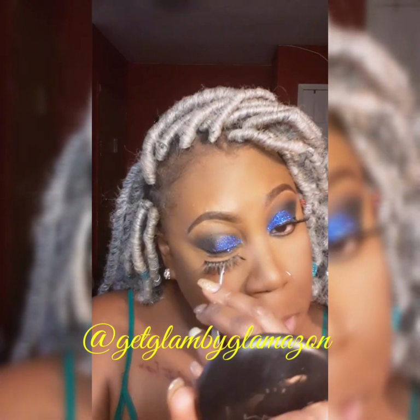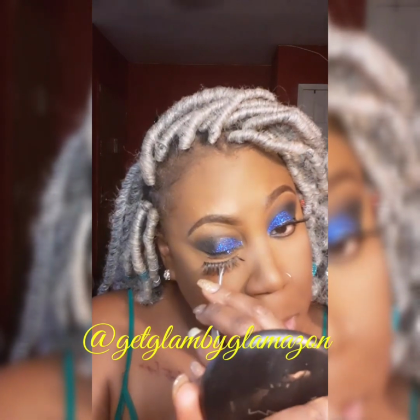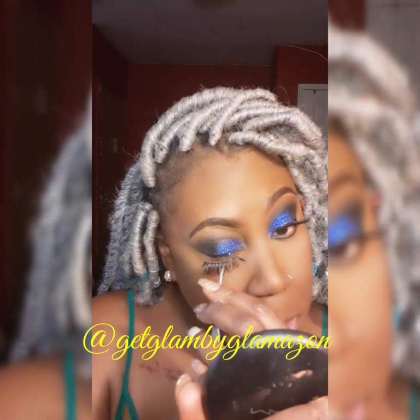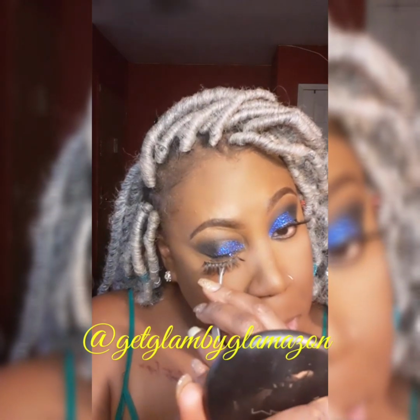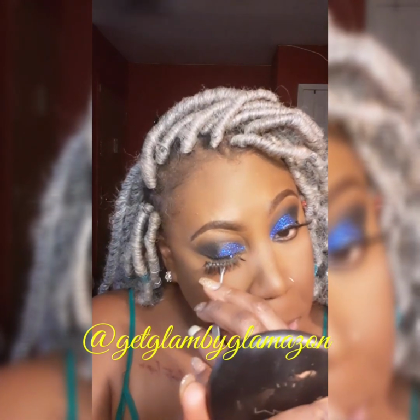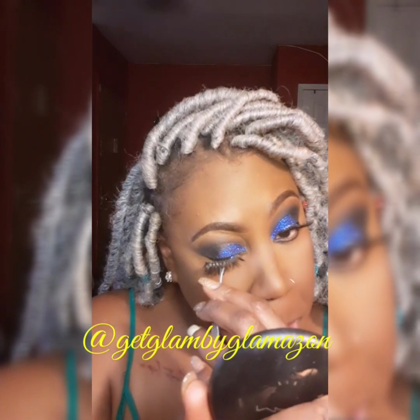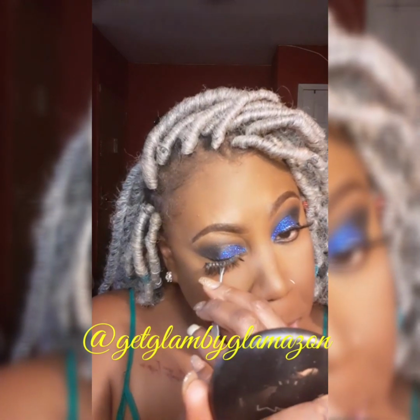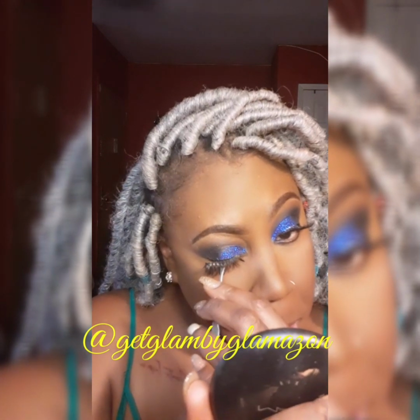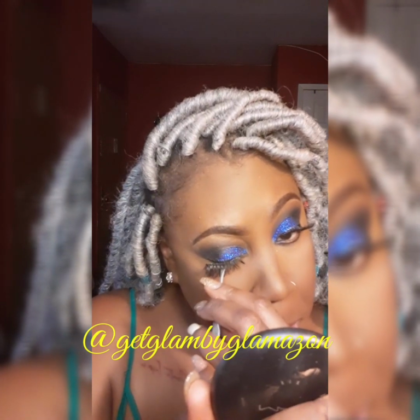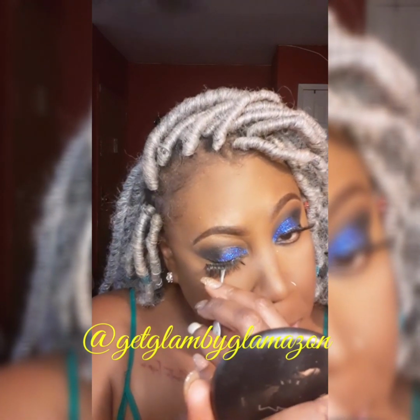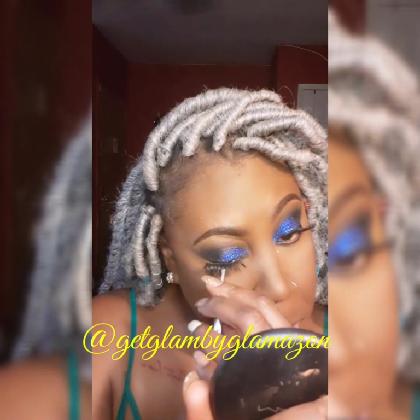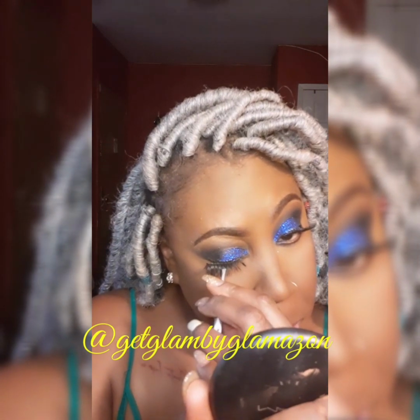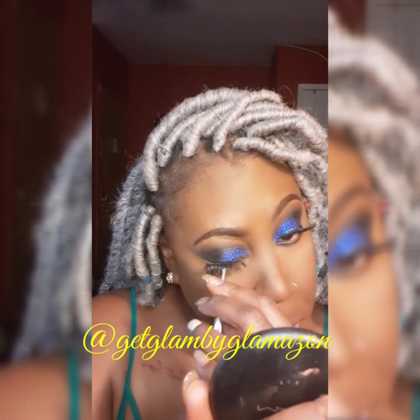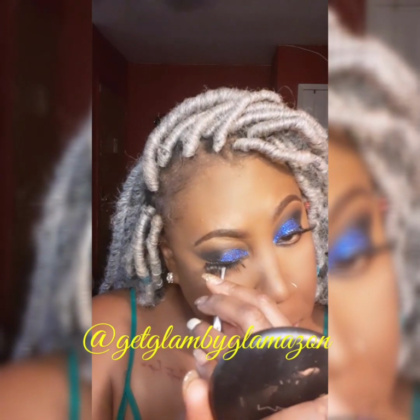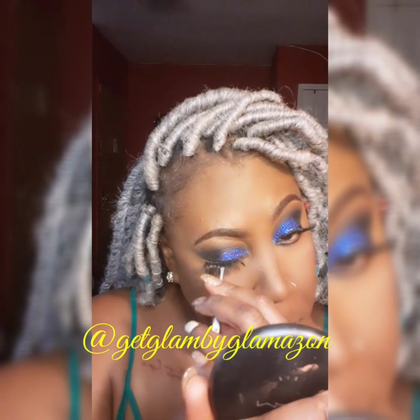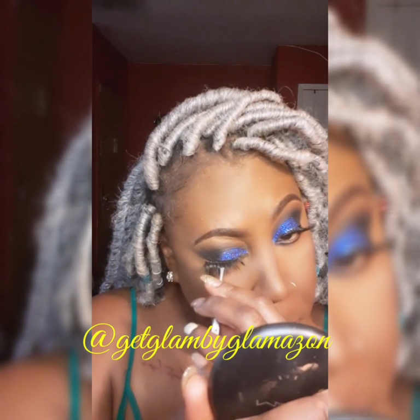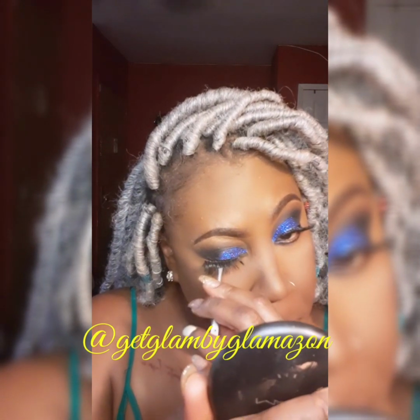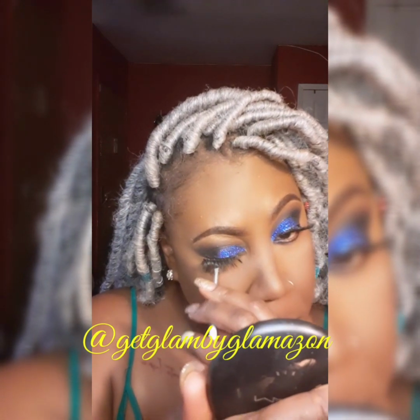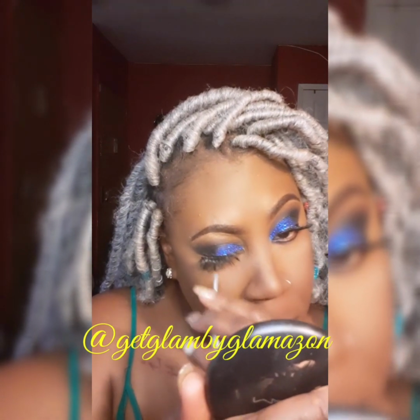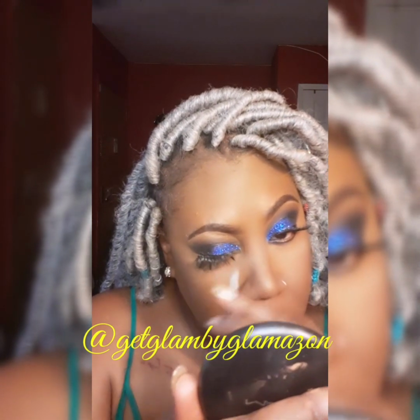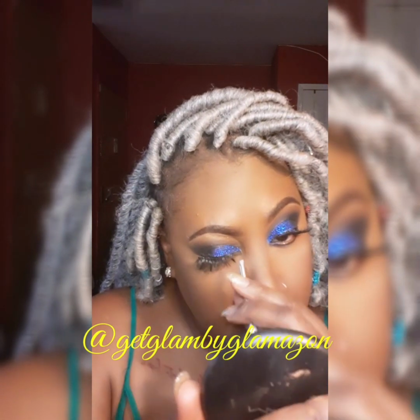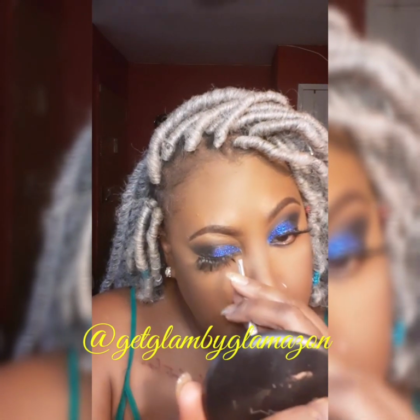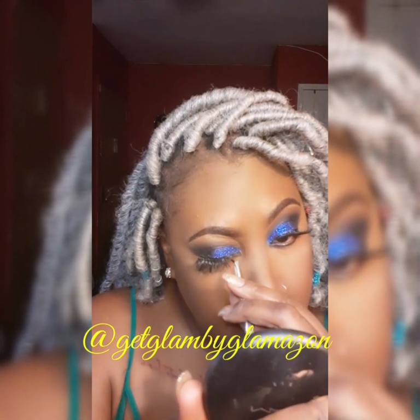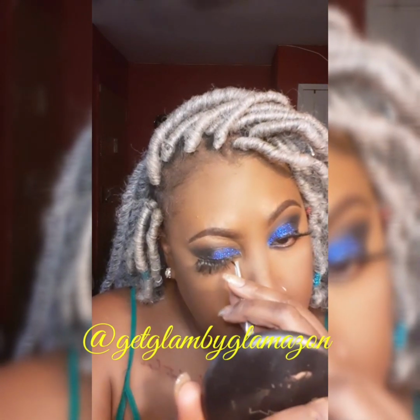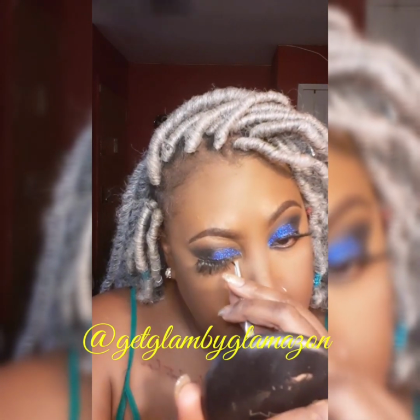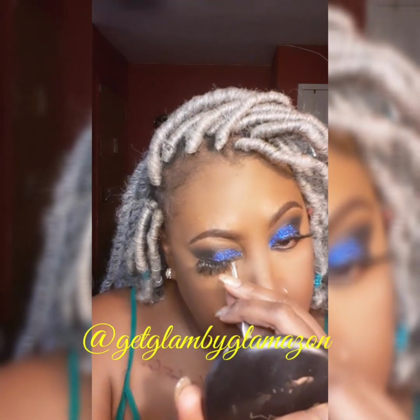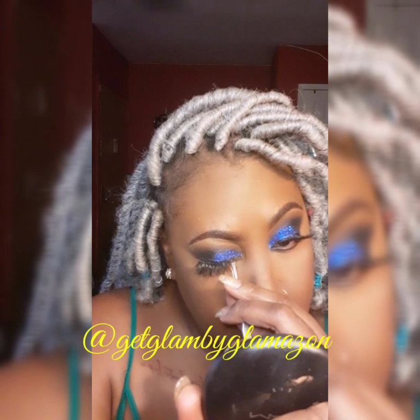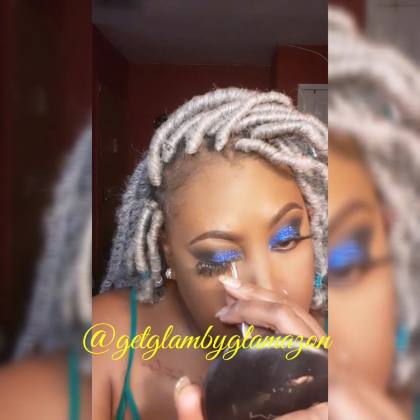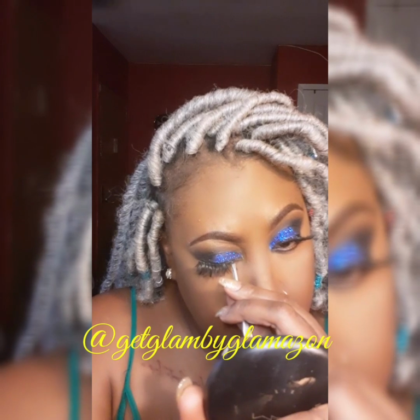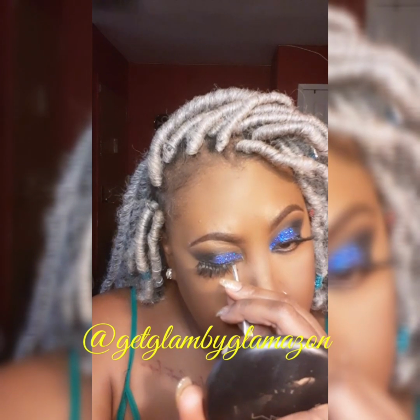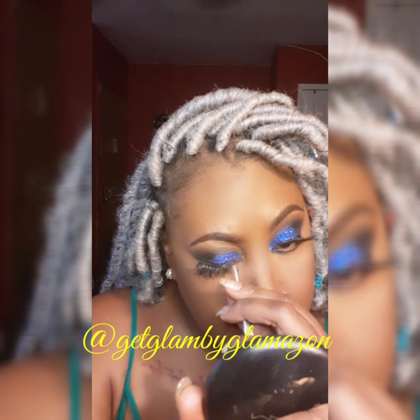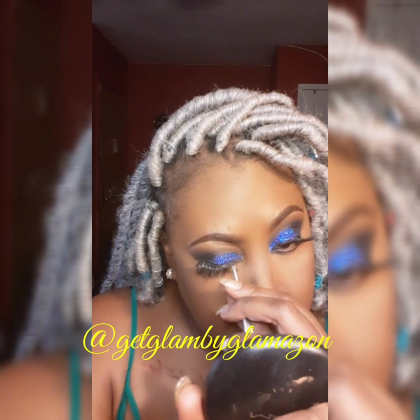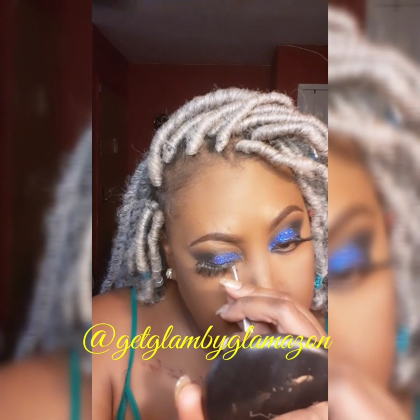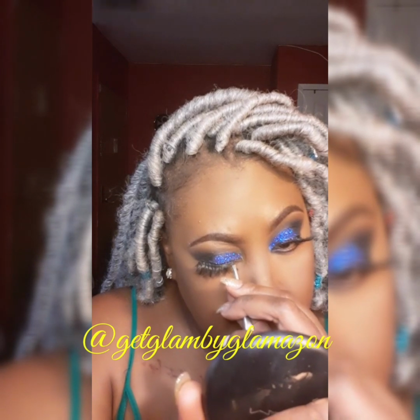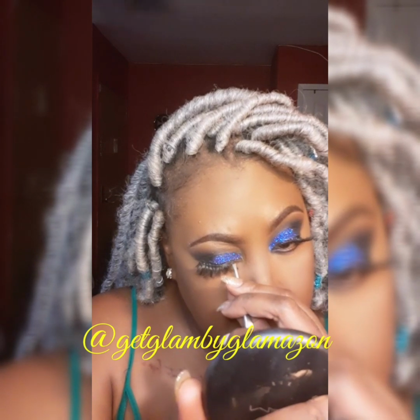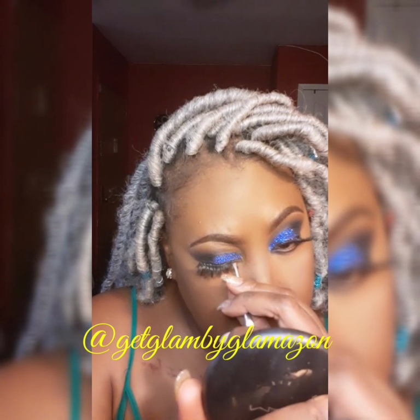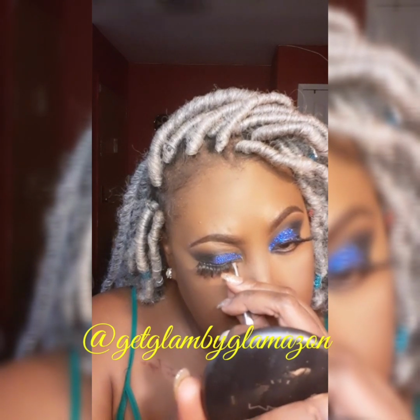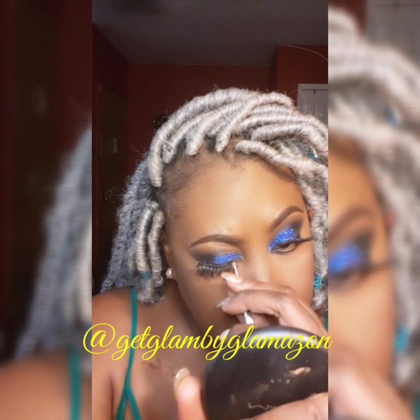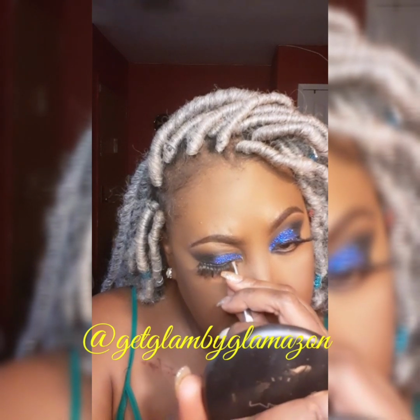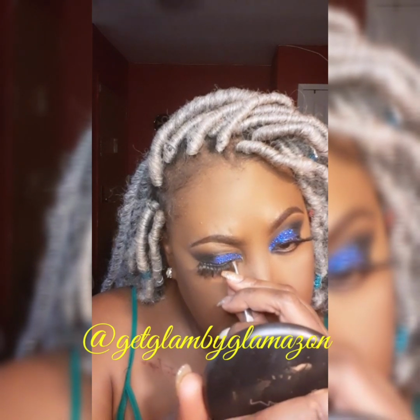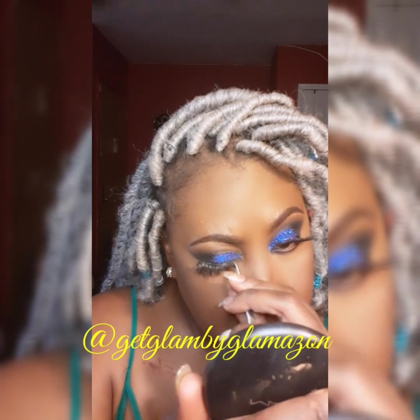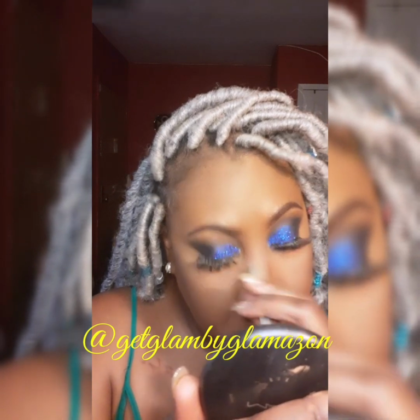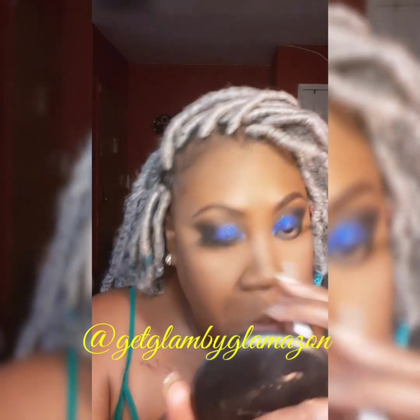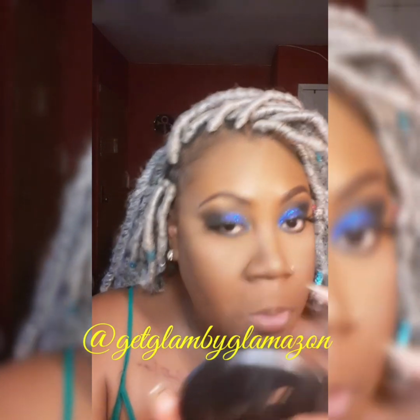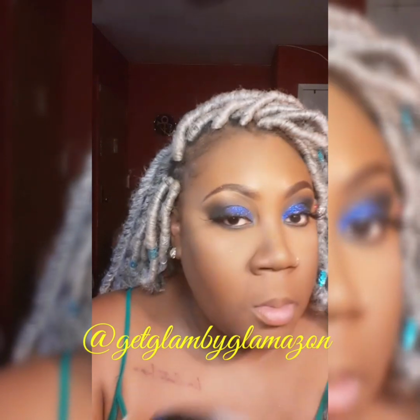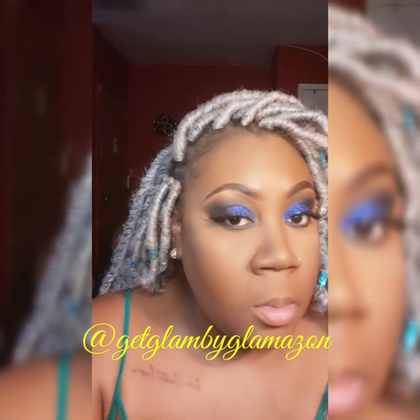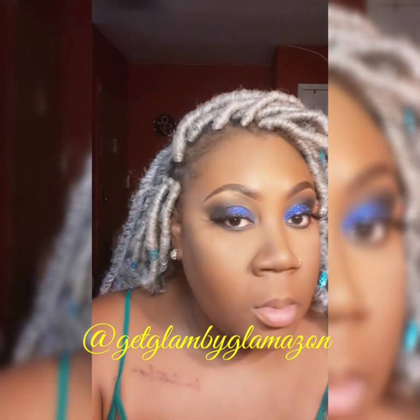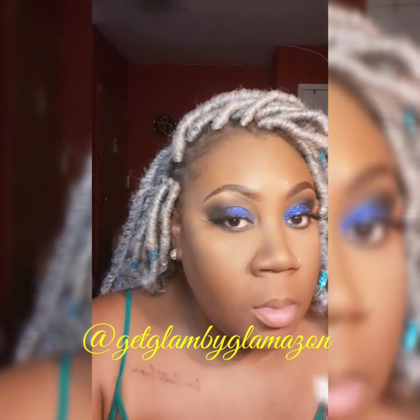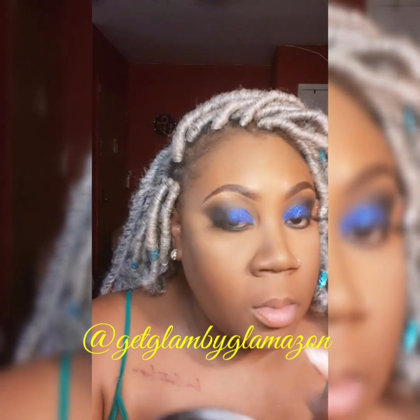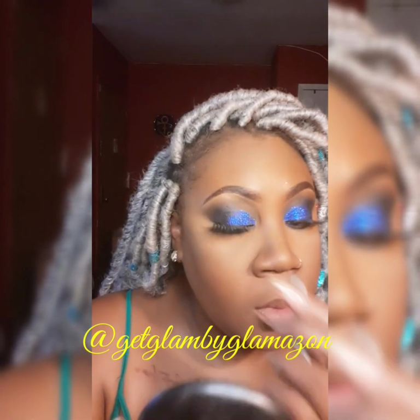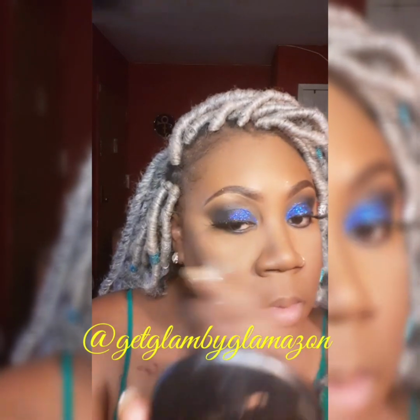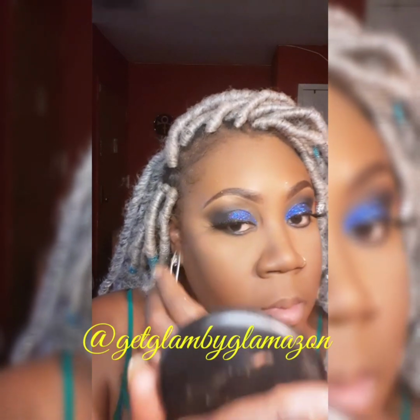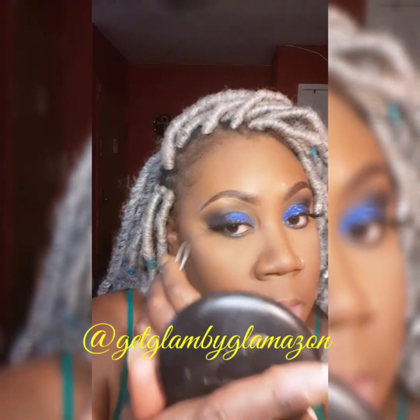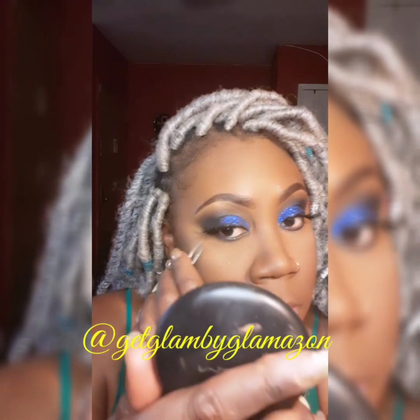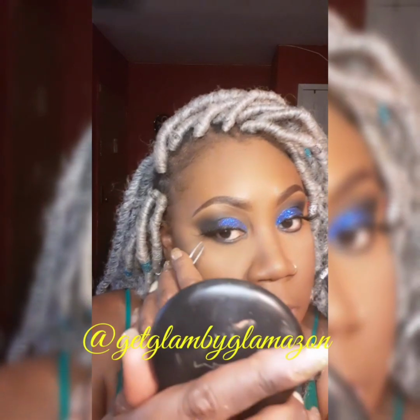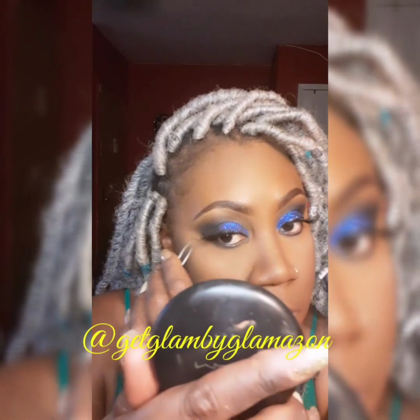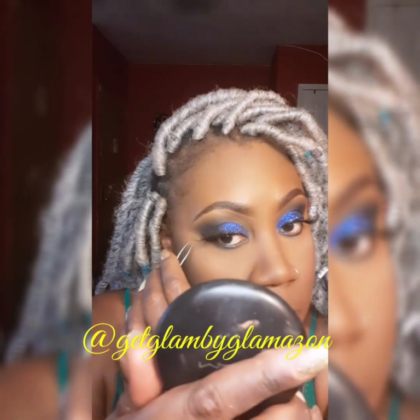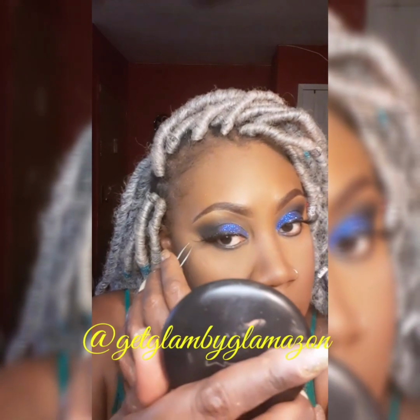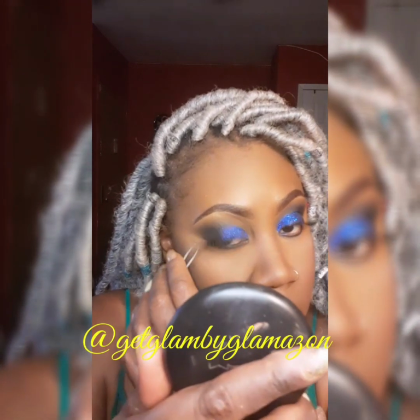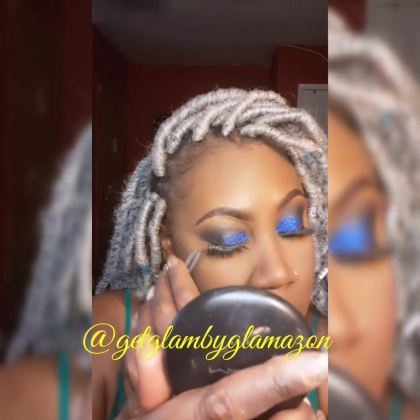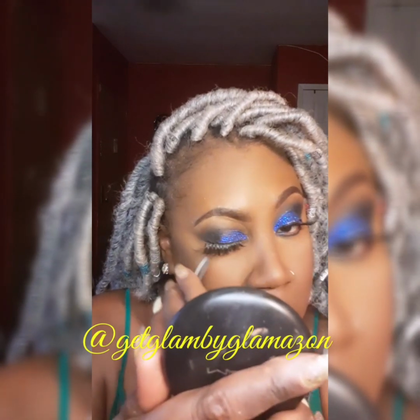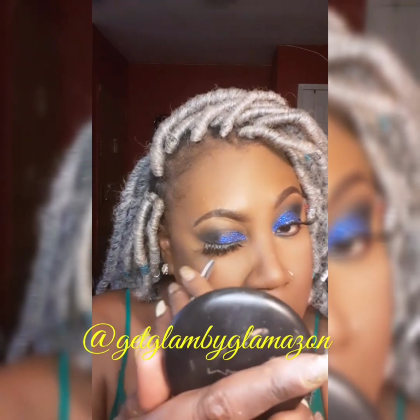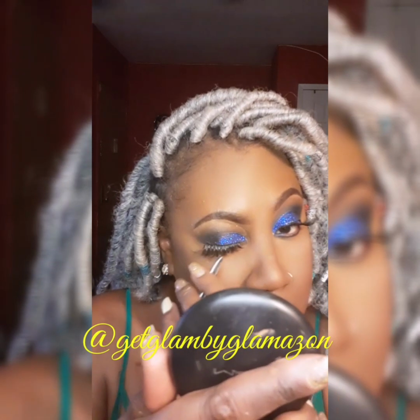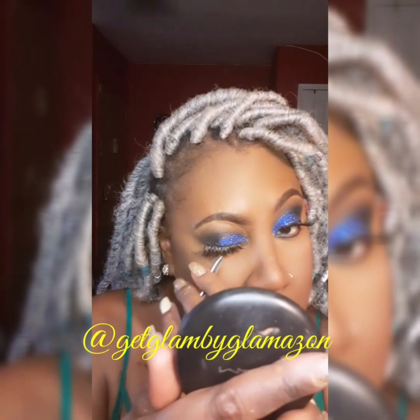These lashes — I don't know the name of them, they do have a name, but I'm not sure. I got them on Amazon and I absolutely love them.